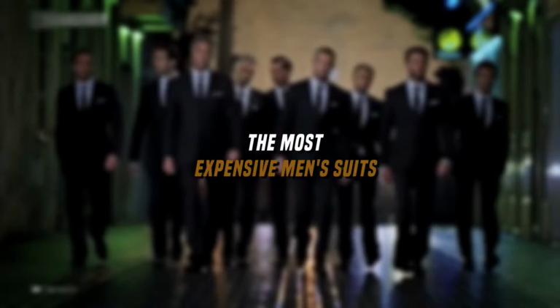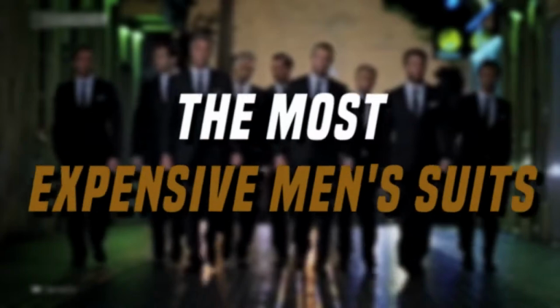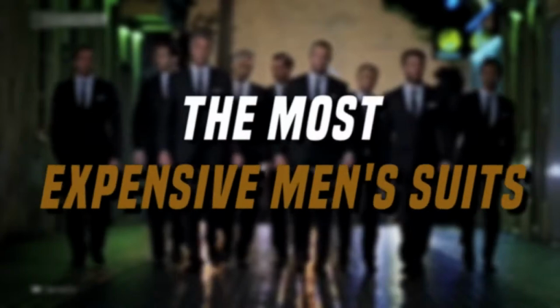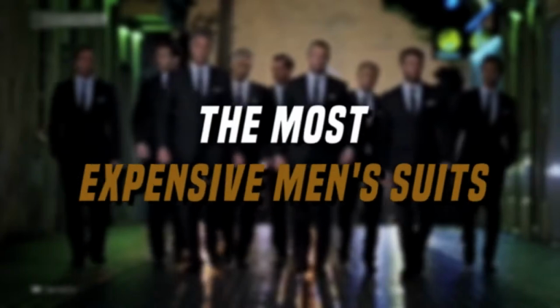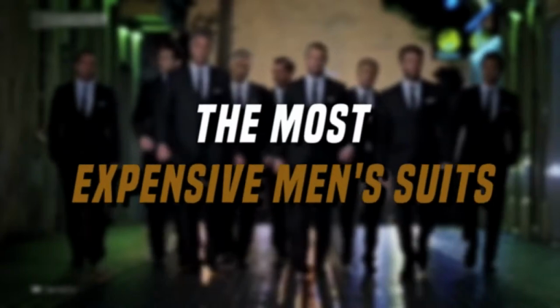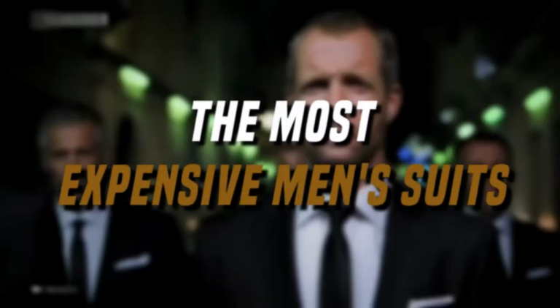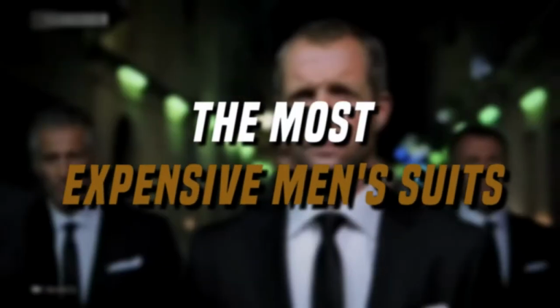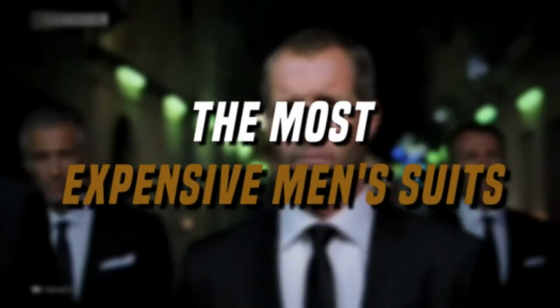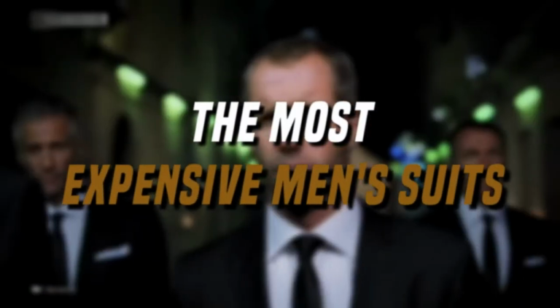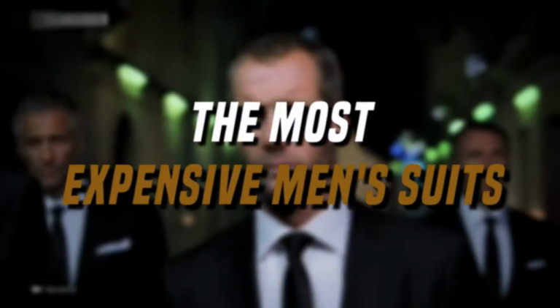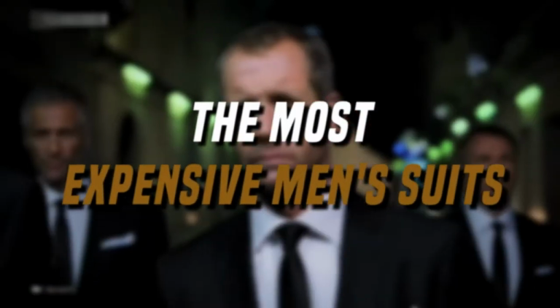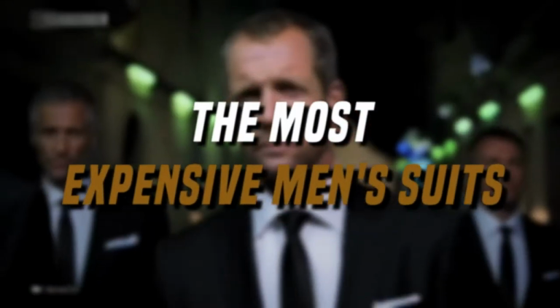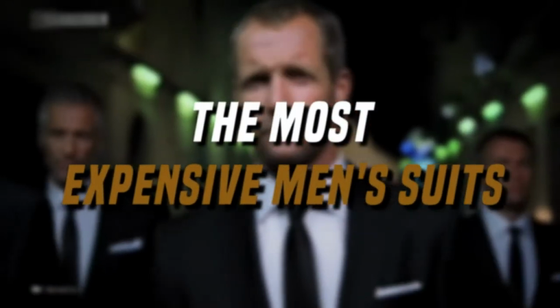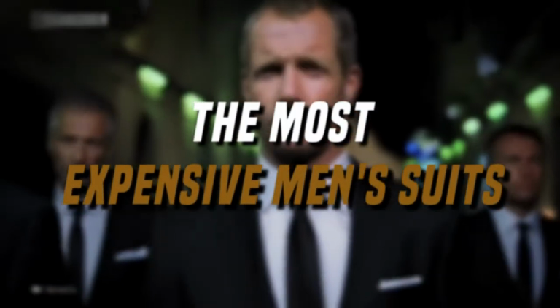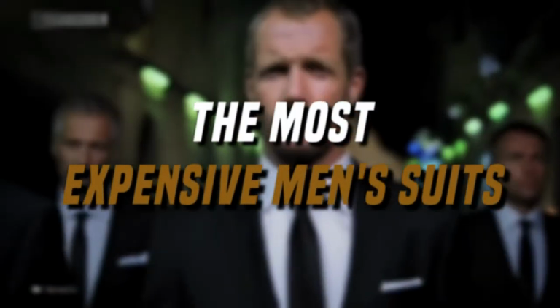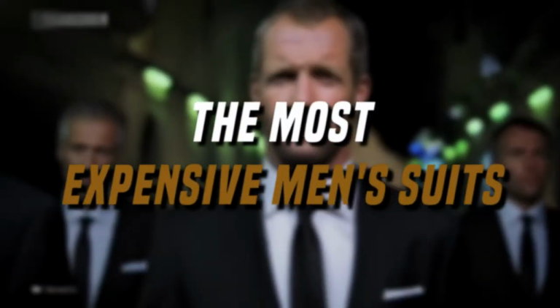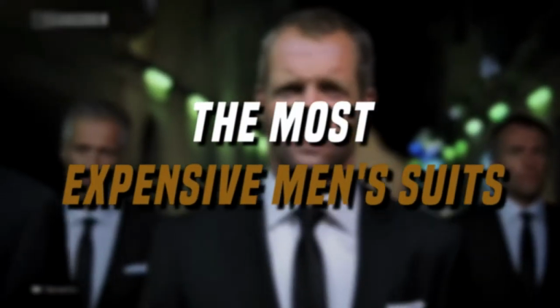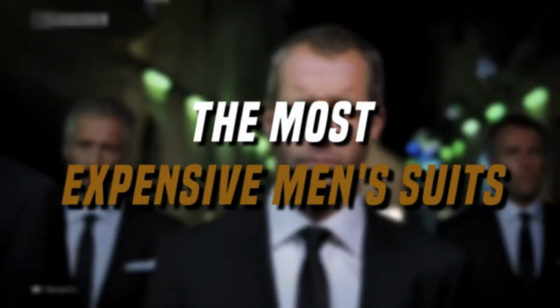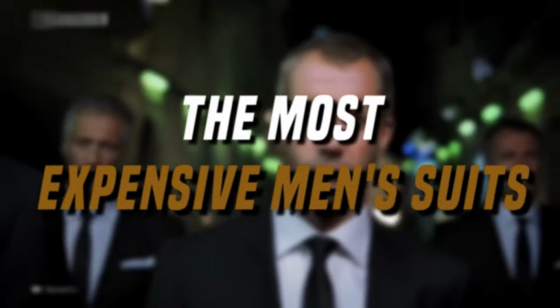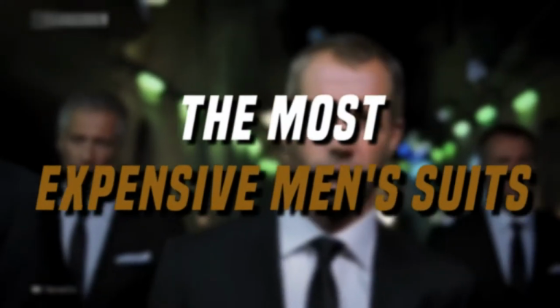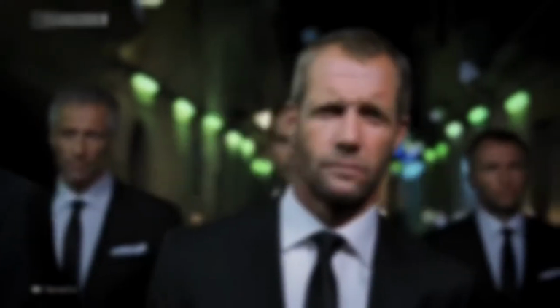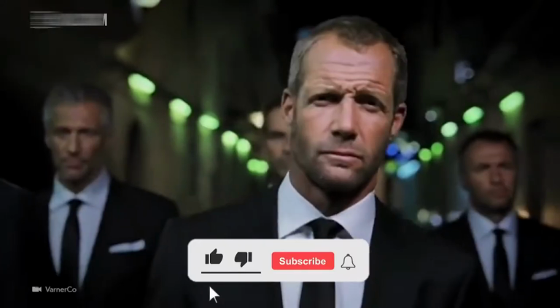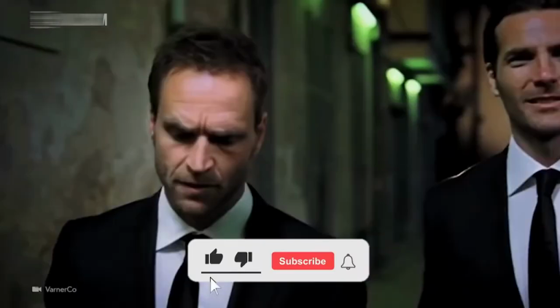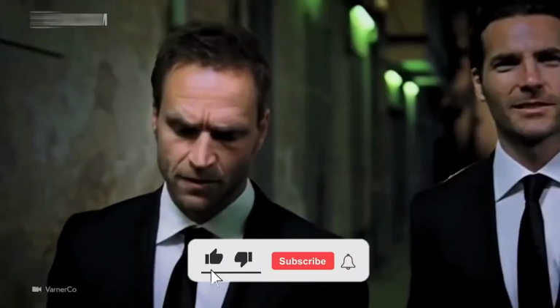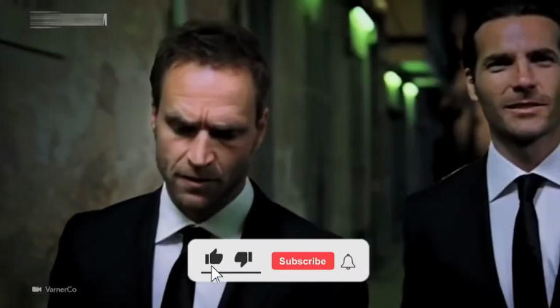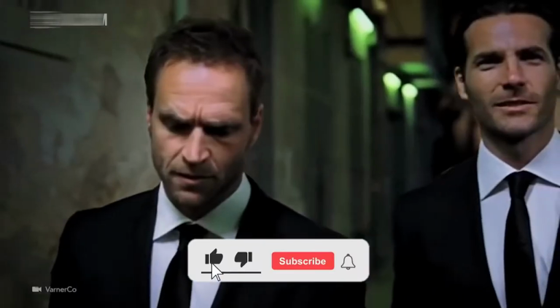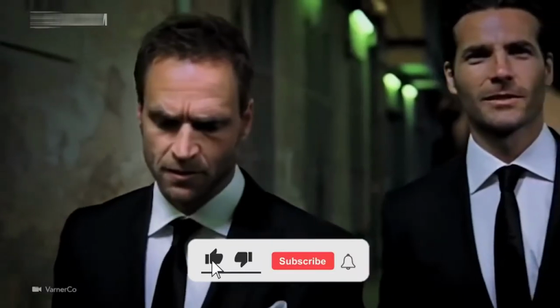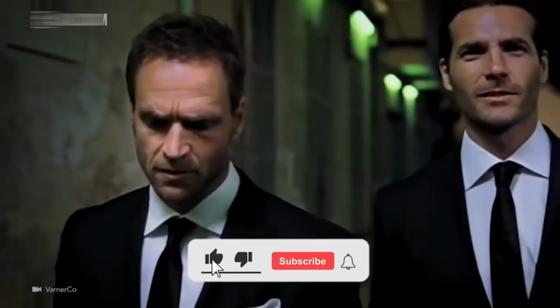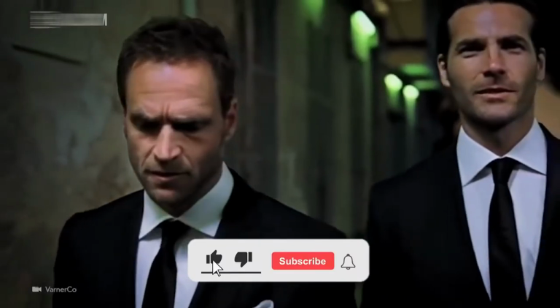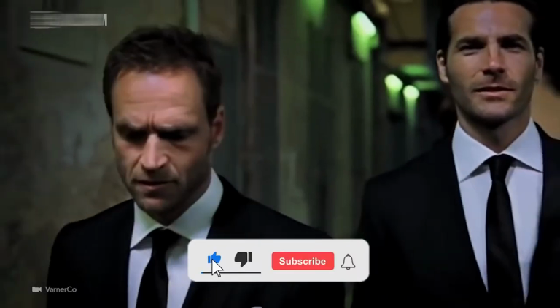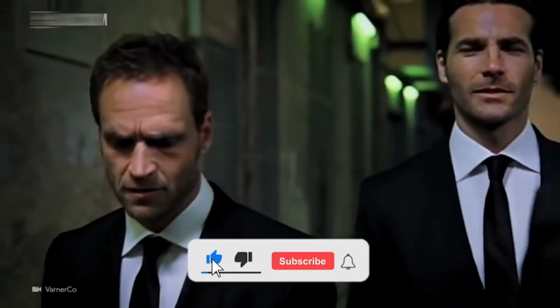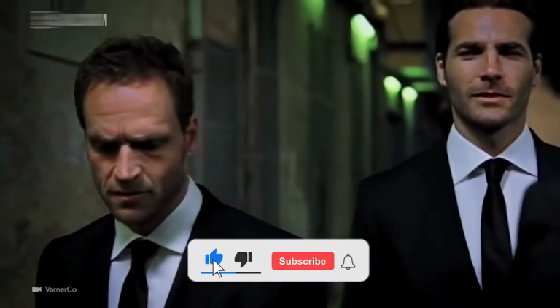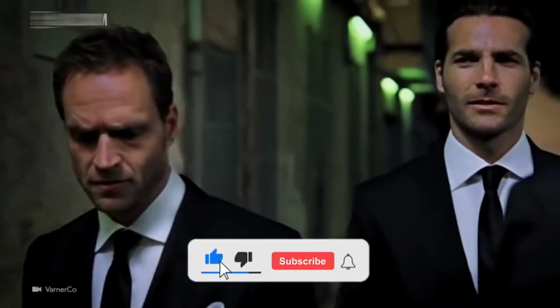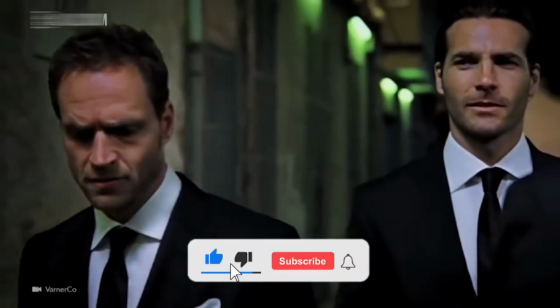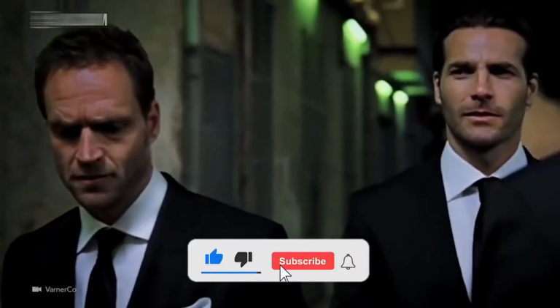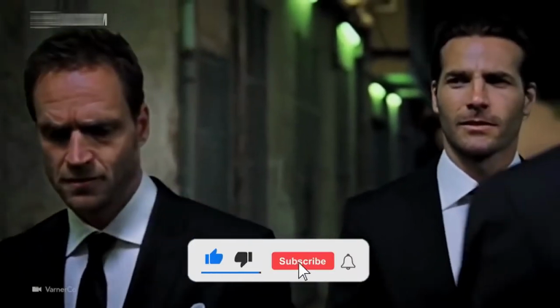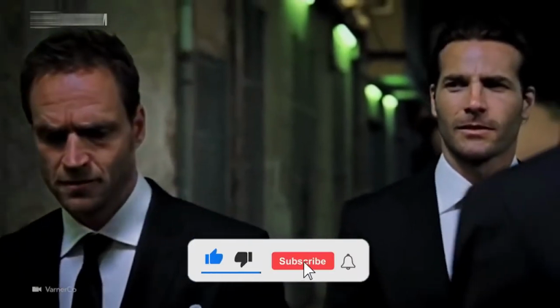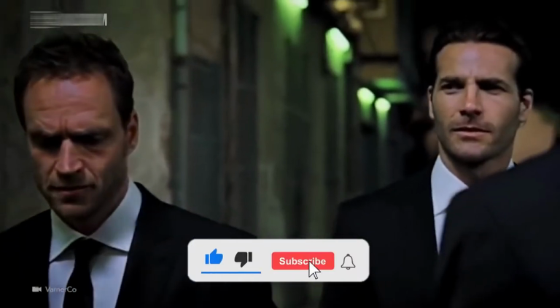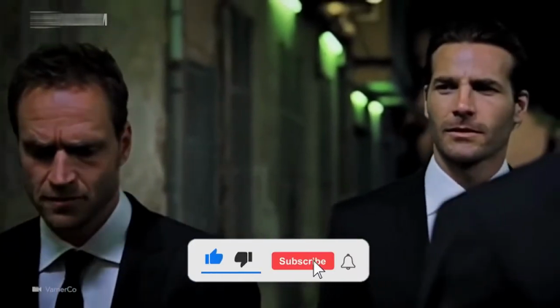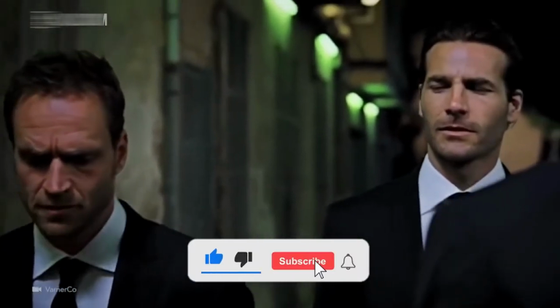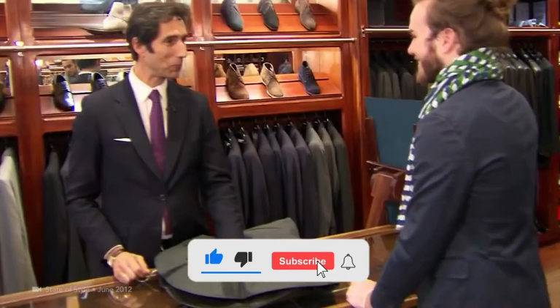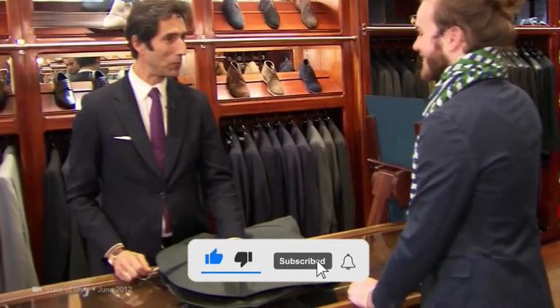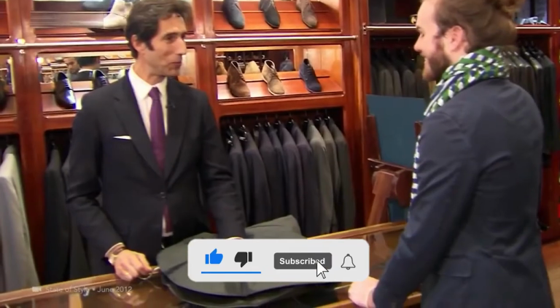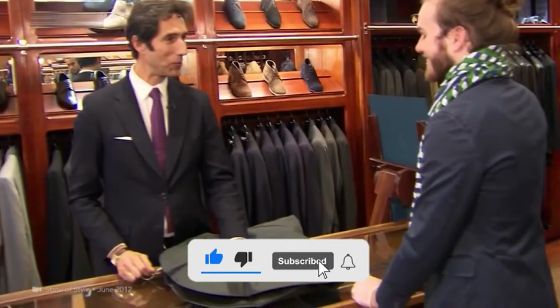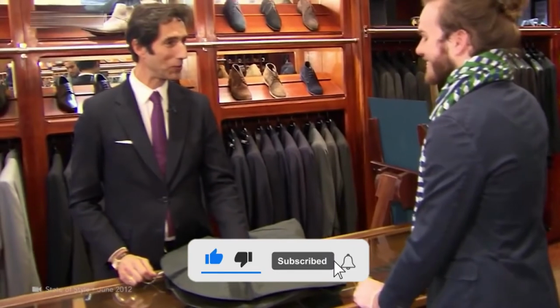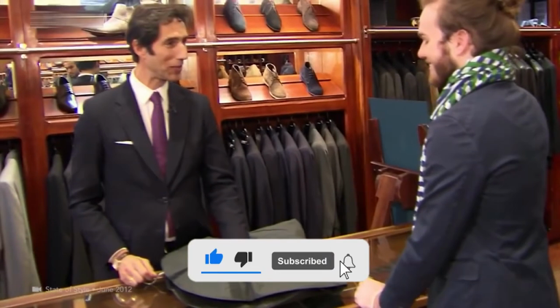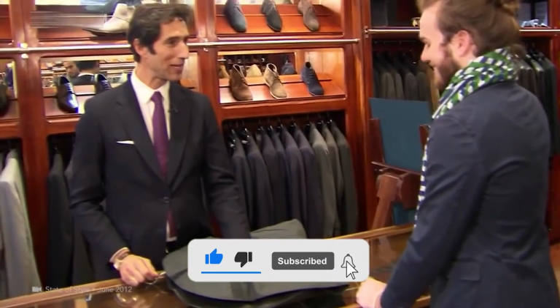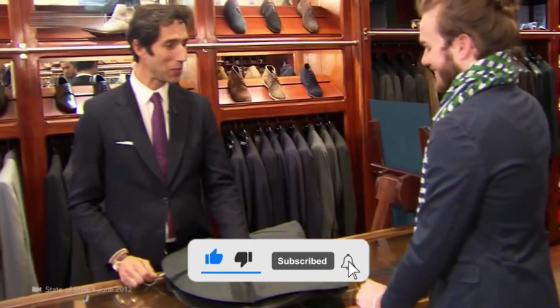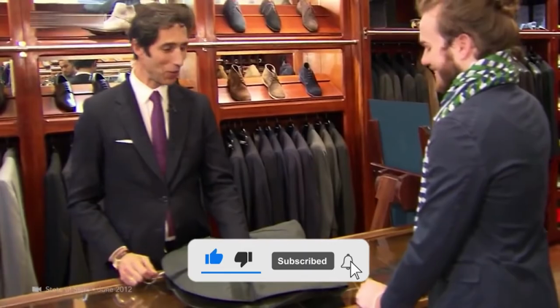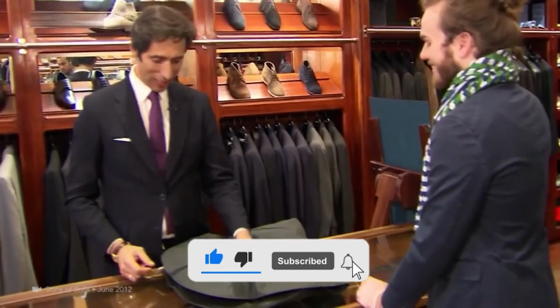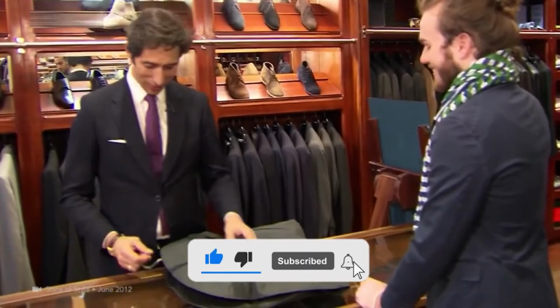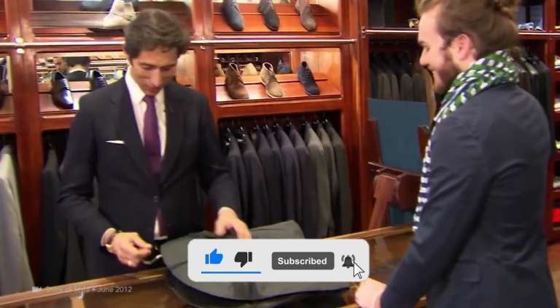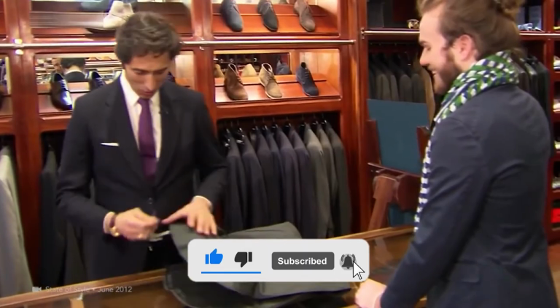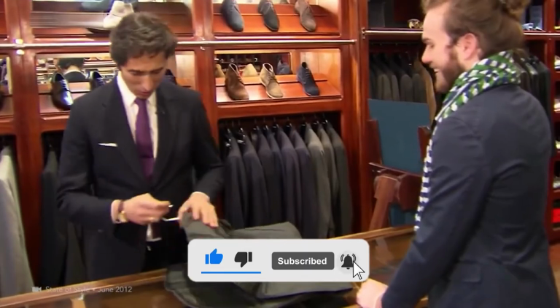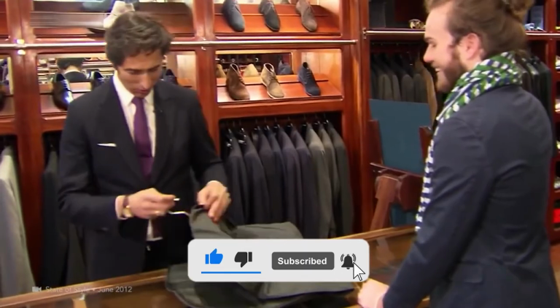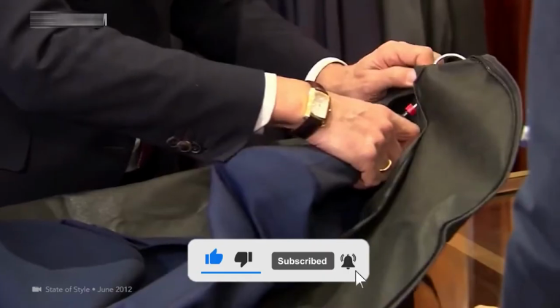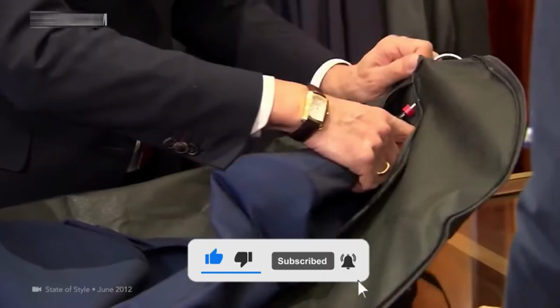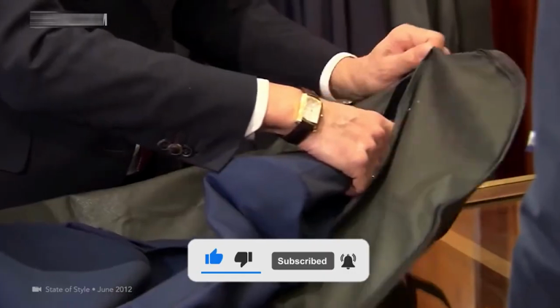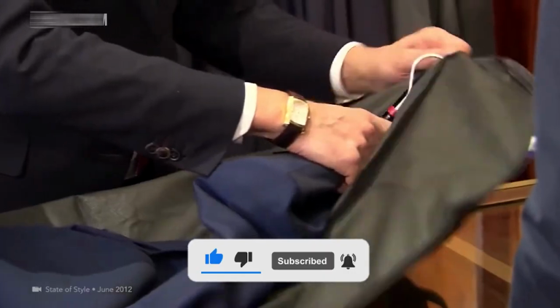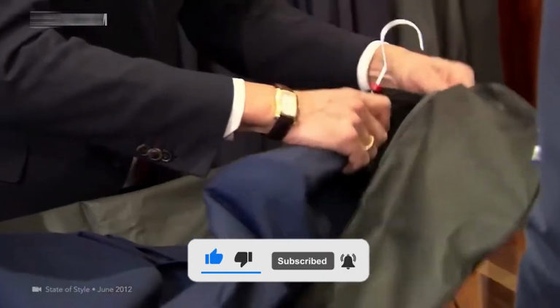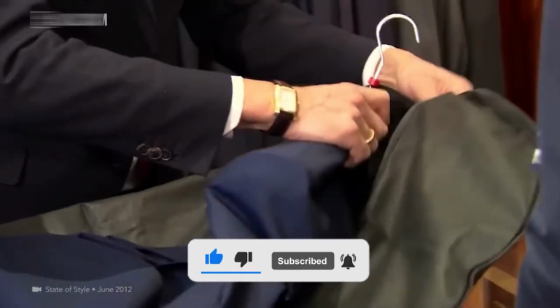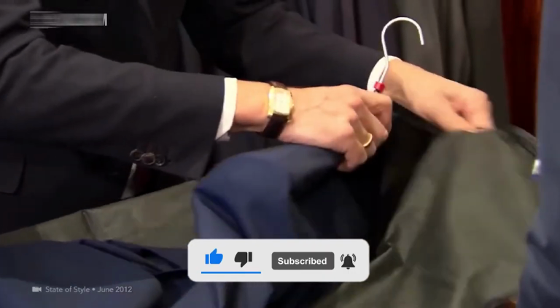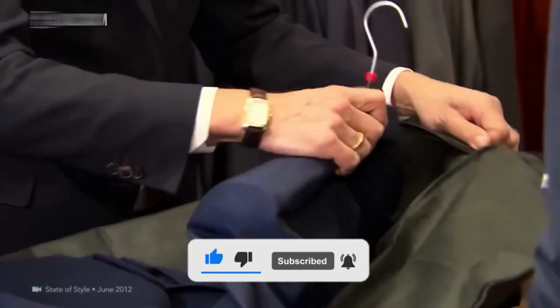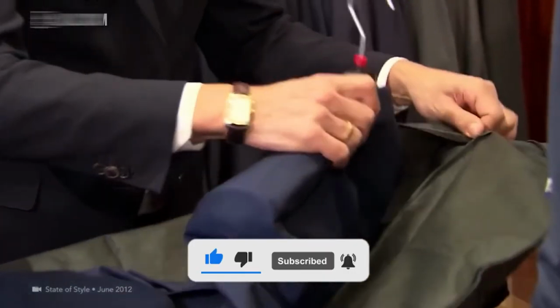The Most Expensive Men's Suits. Before we start, I would want you to hit that red subscribe button so you never miss out on any of our videos.